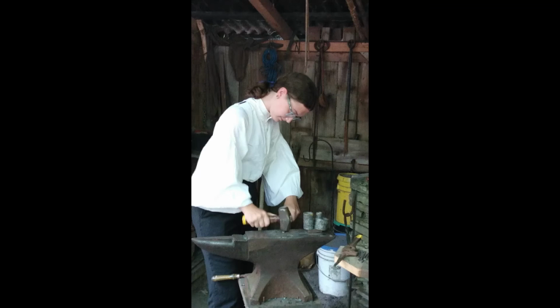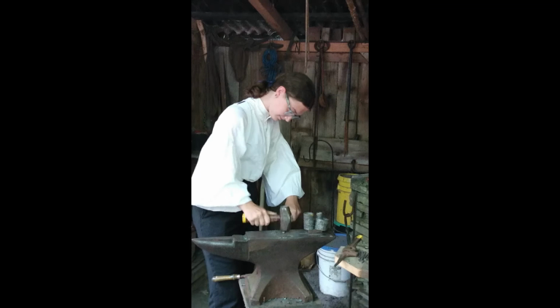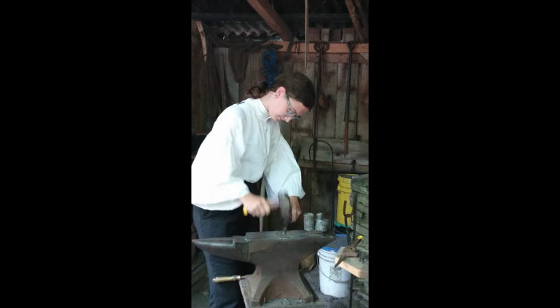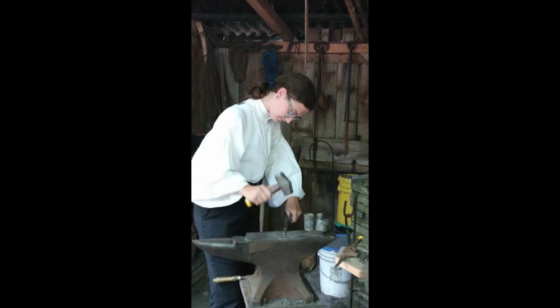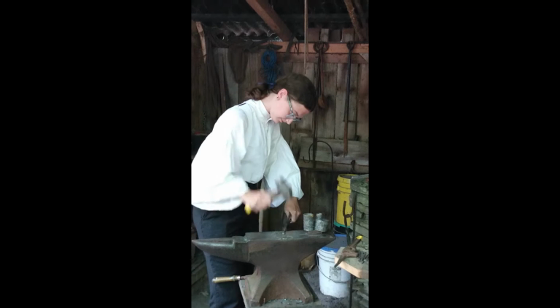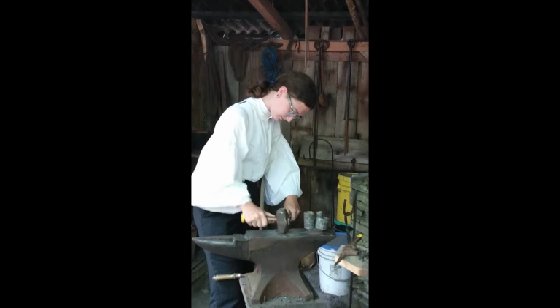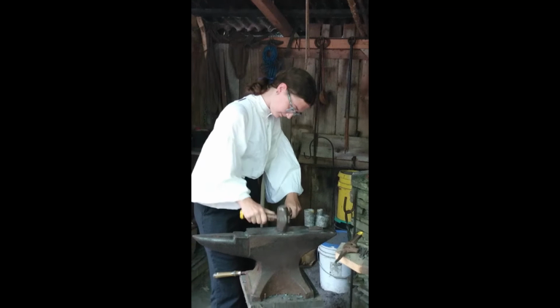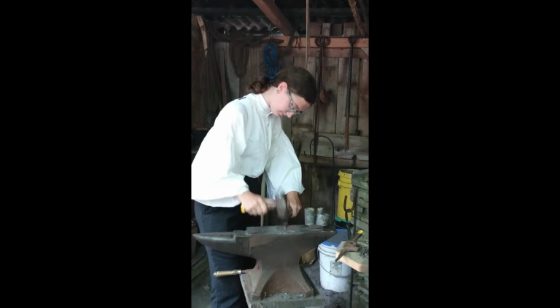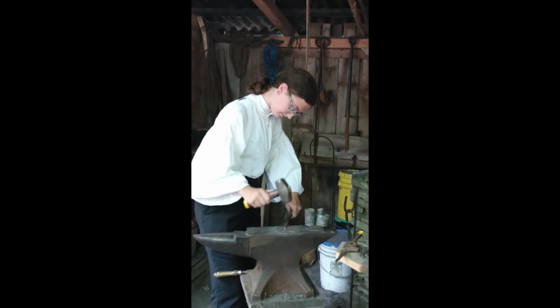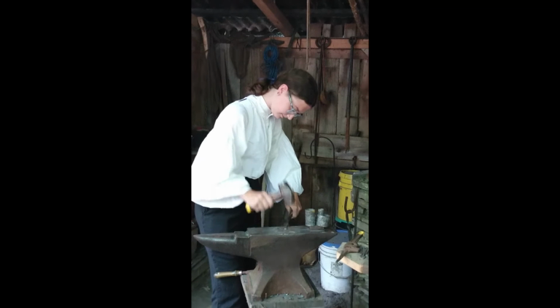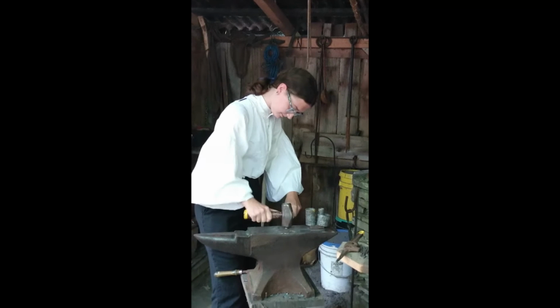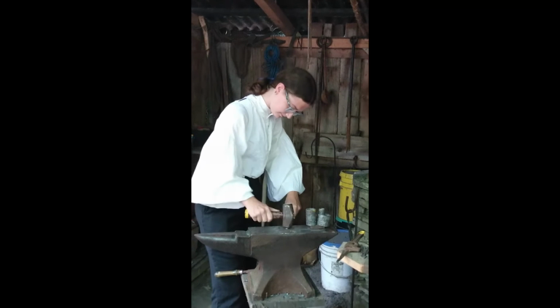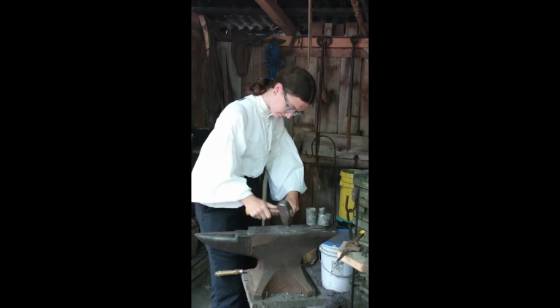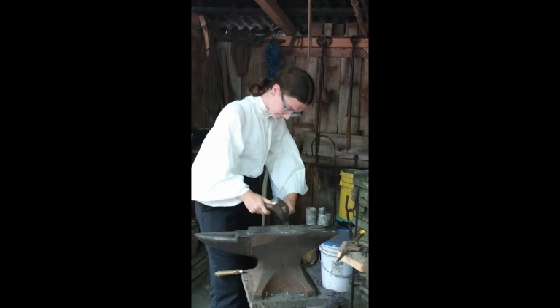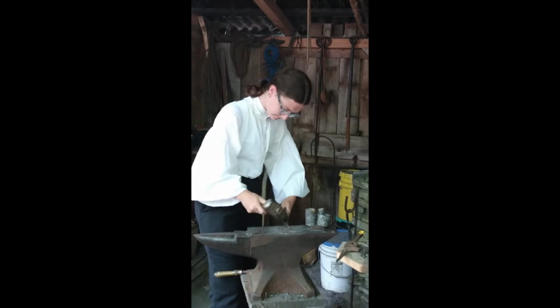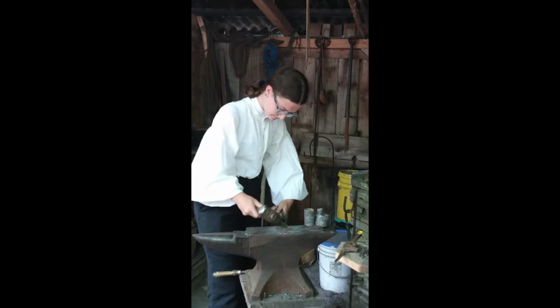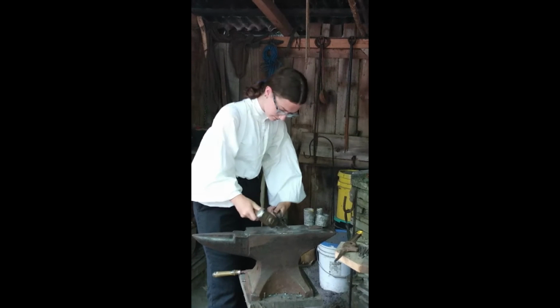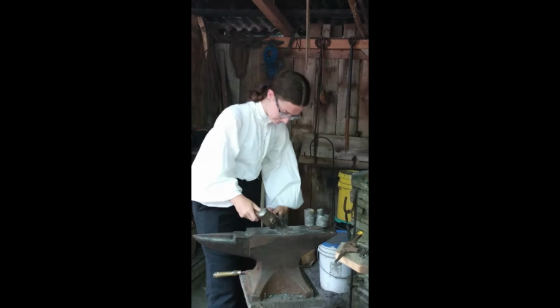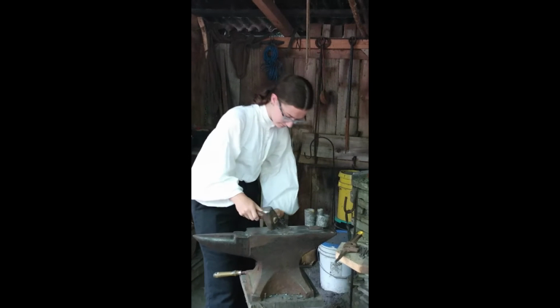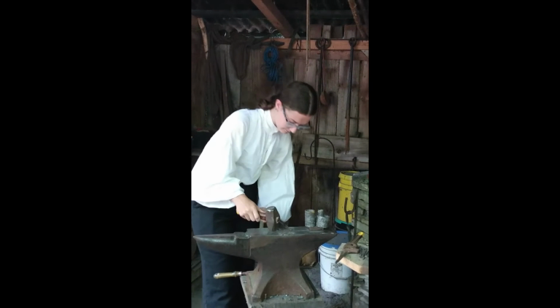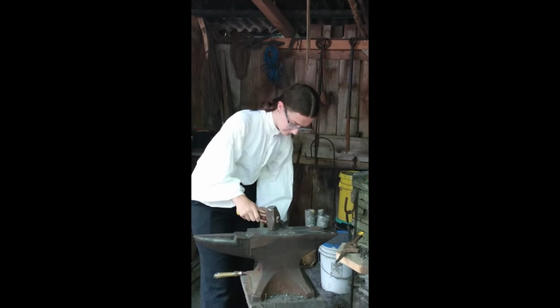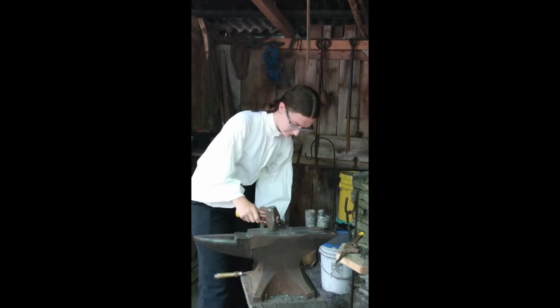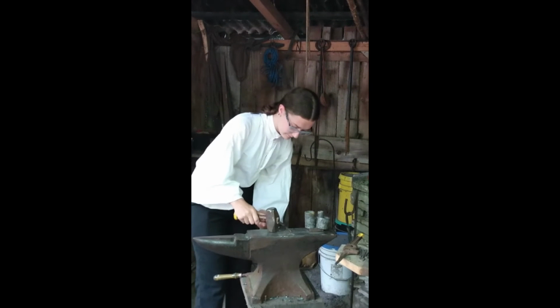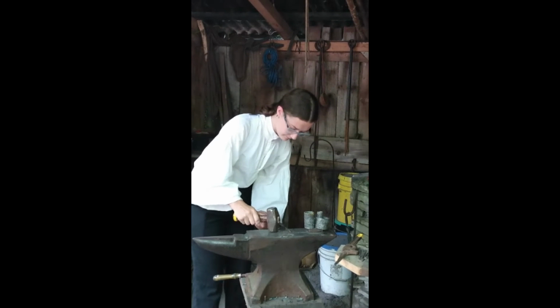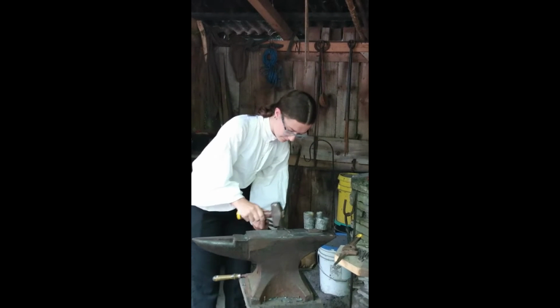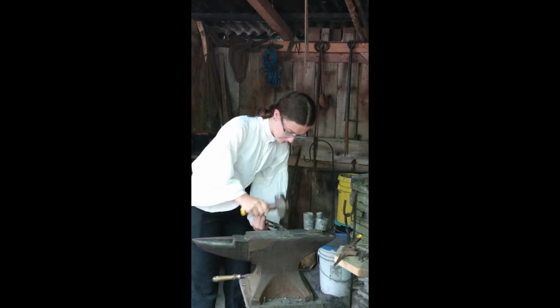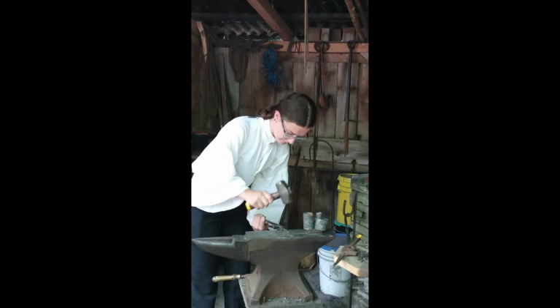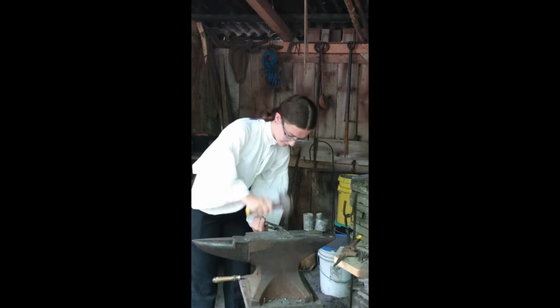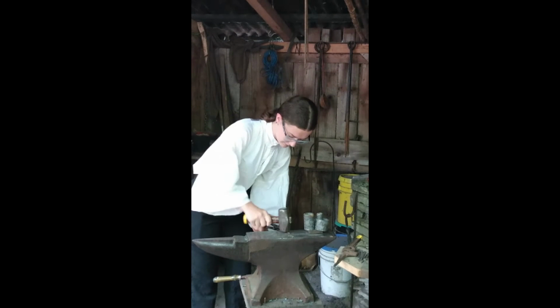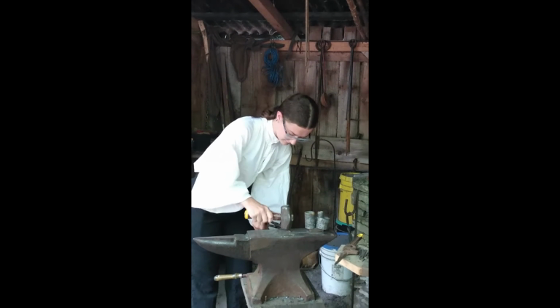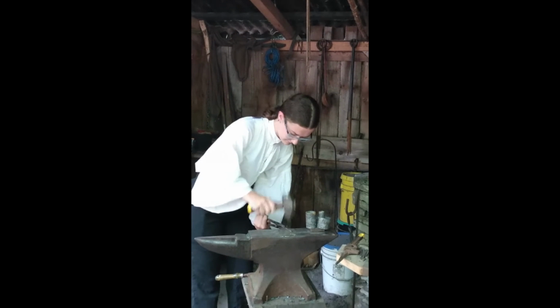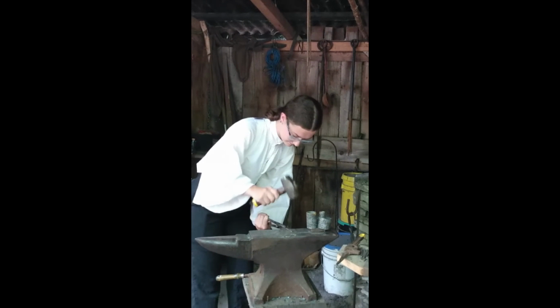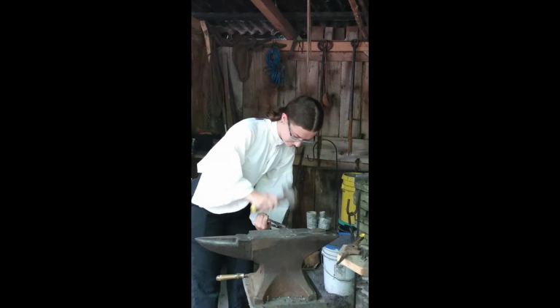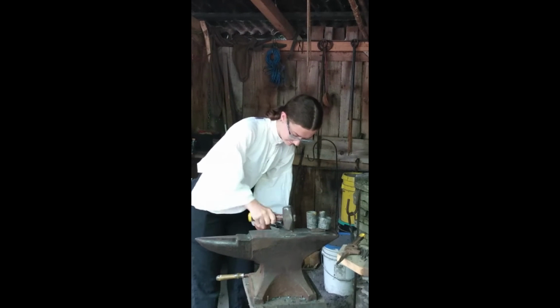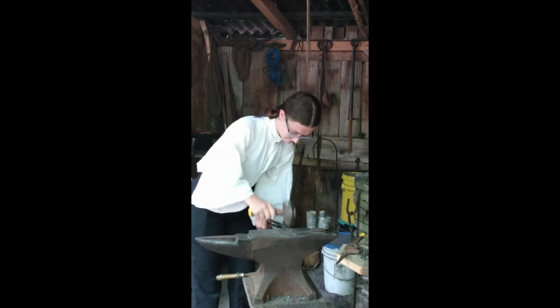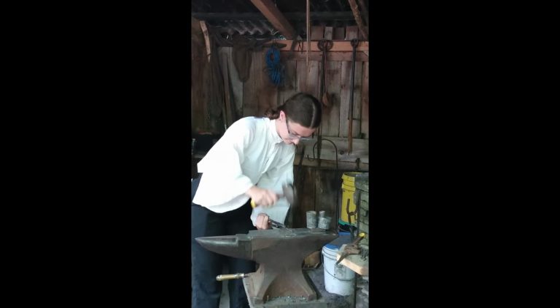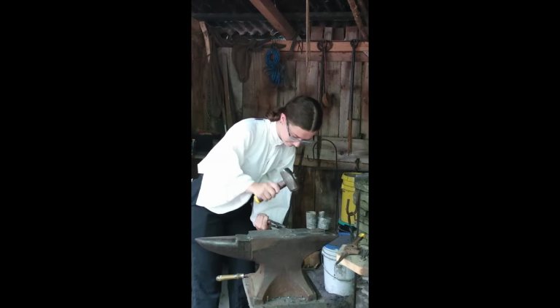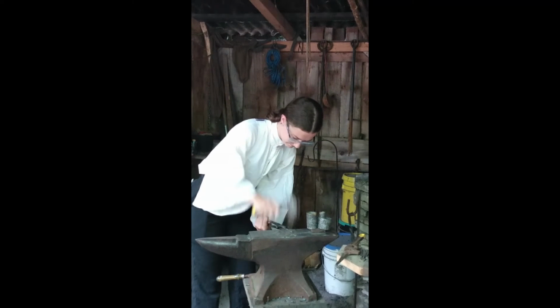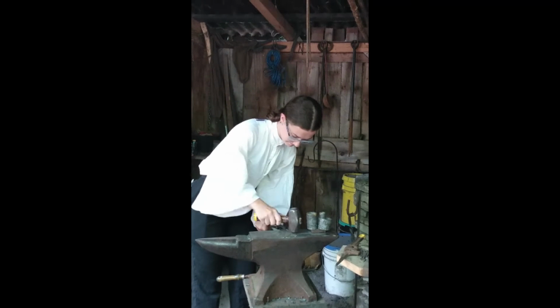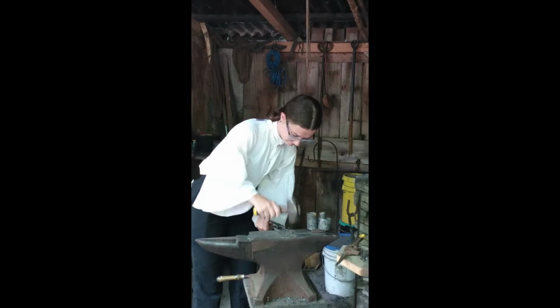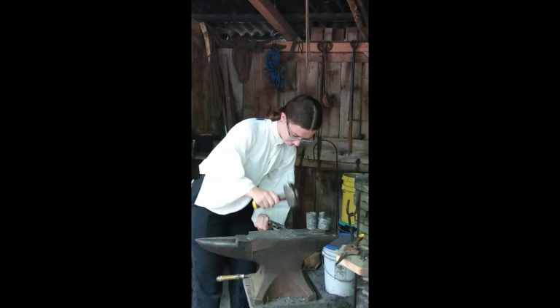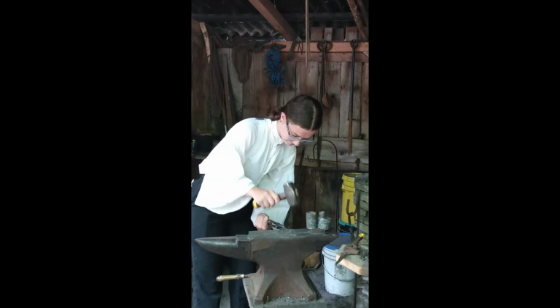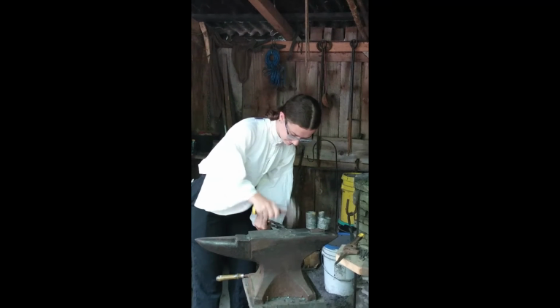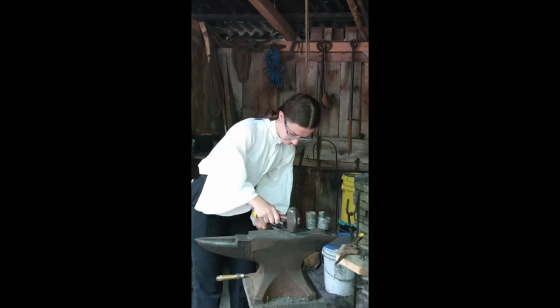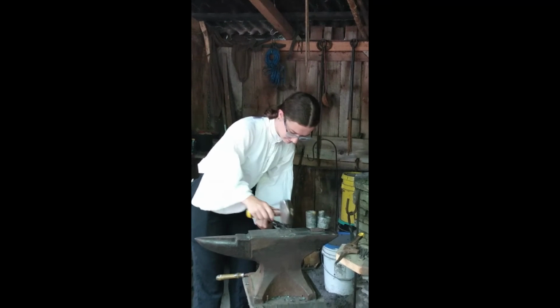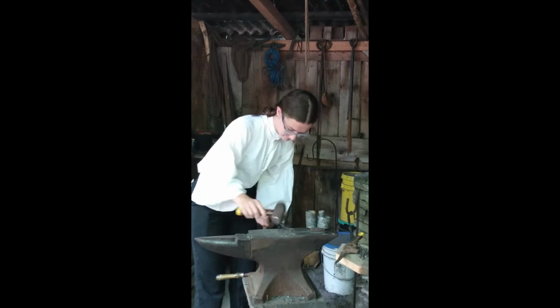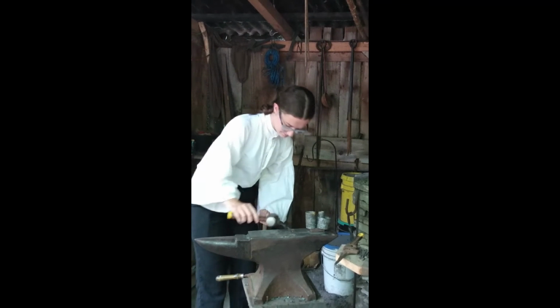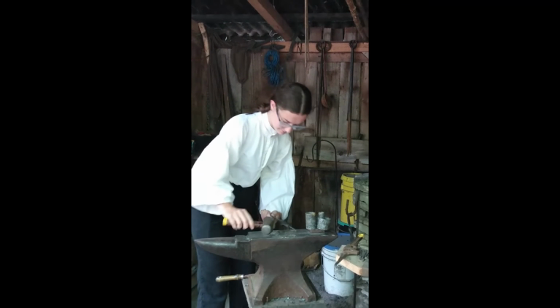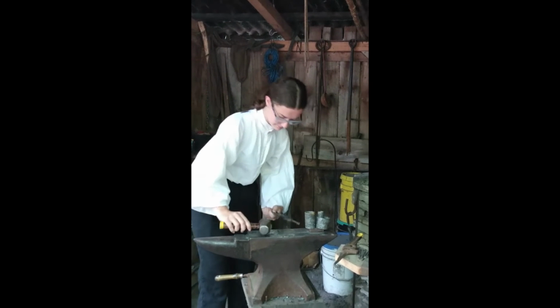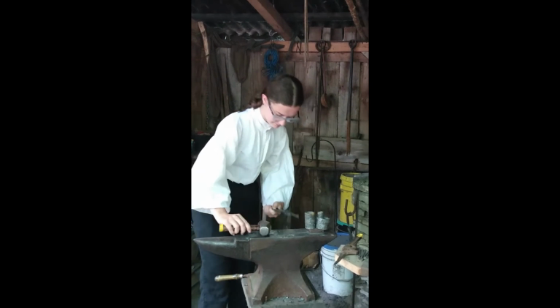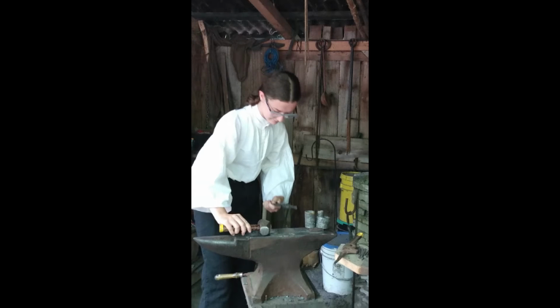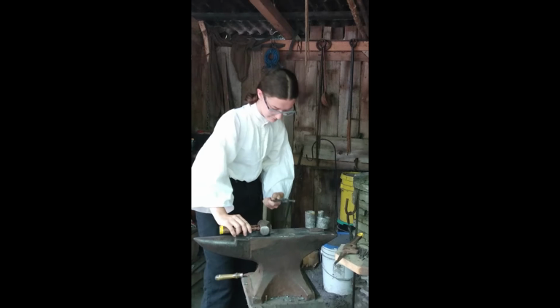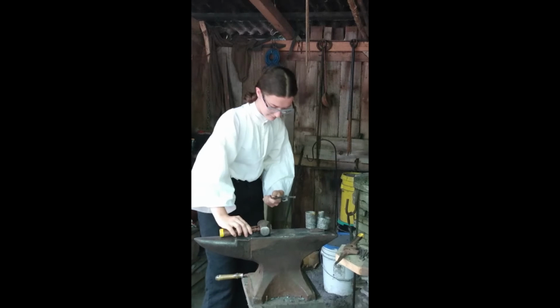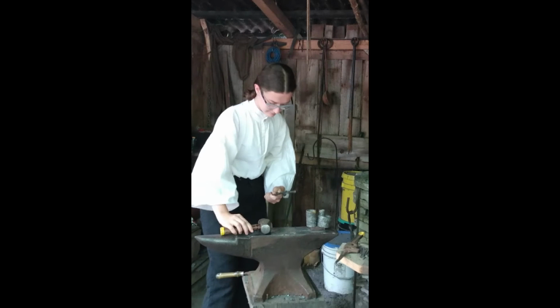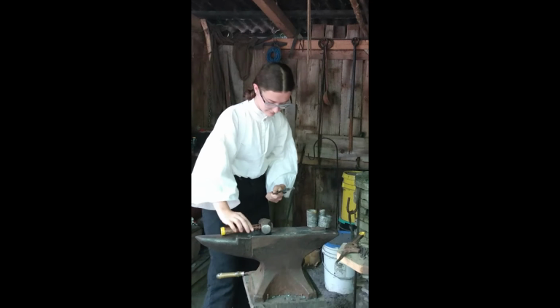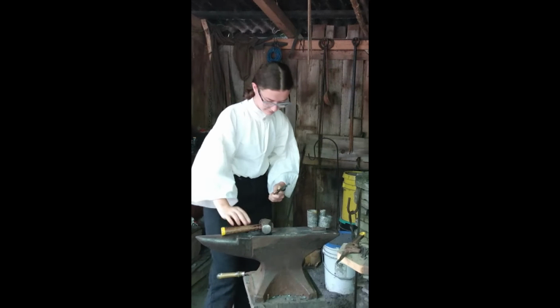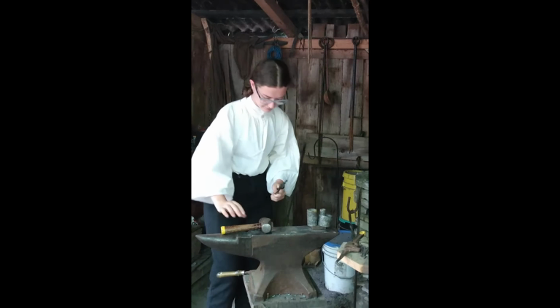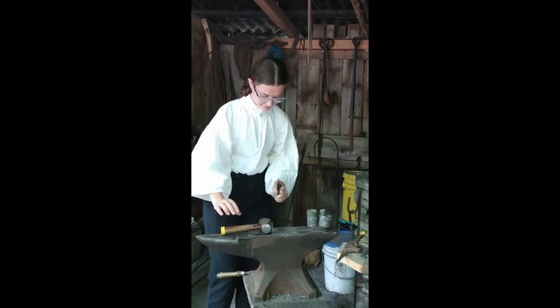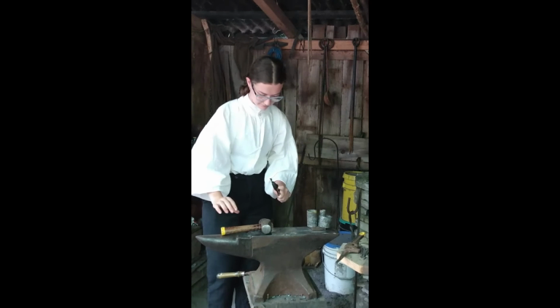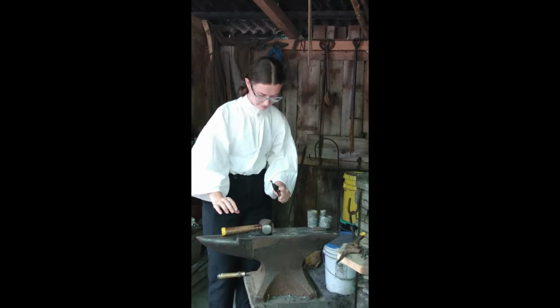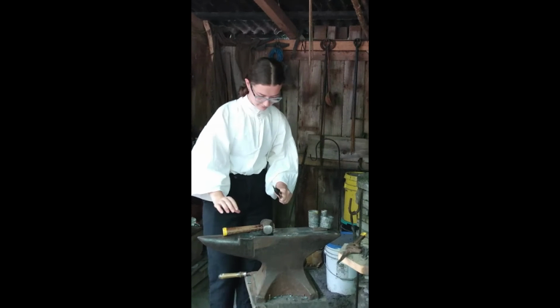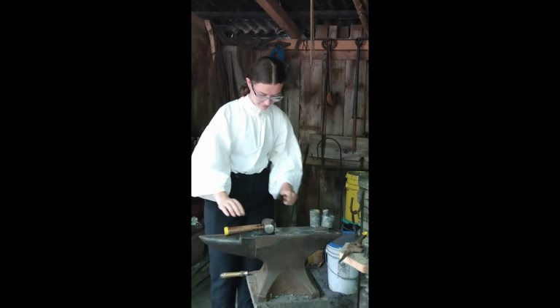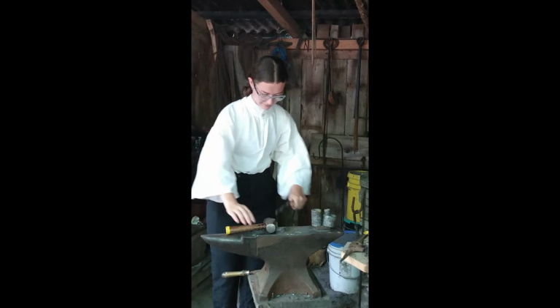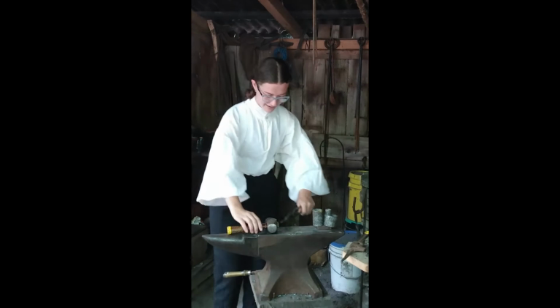Turn it over. Lightly, lightly, lightly. Okay, now you've got to spin some of them over.